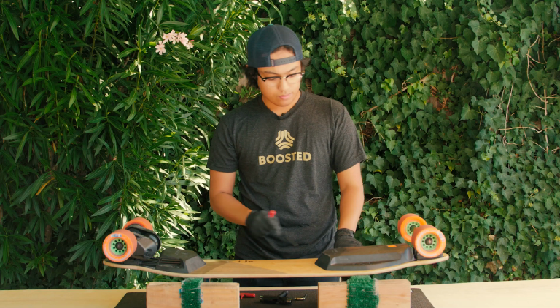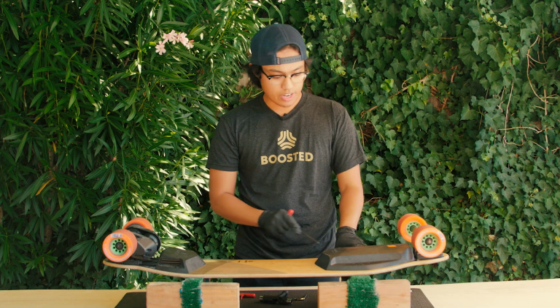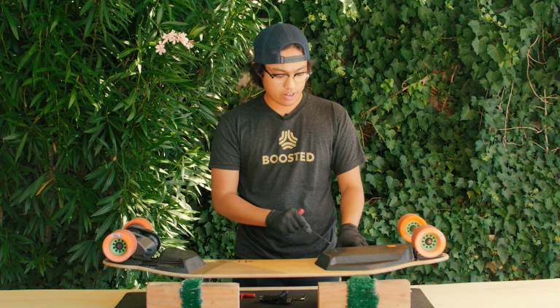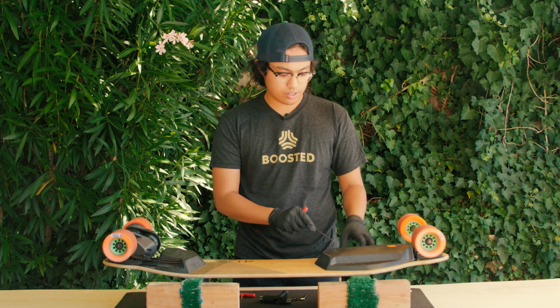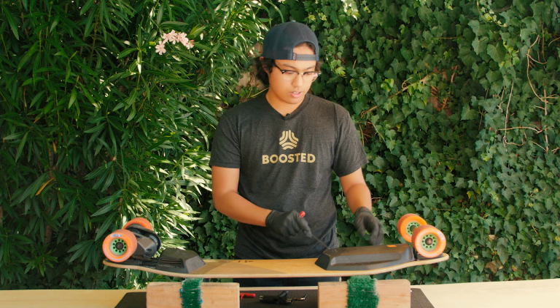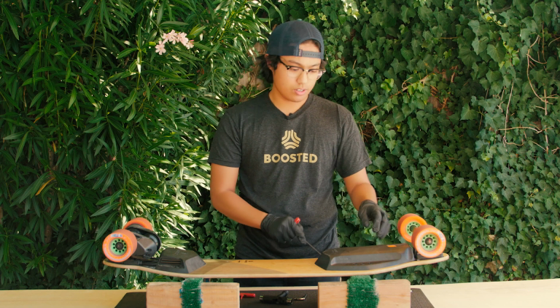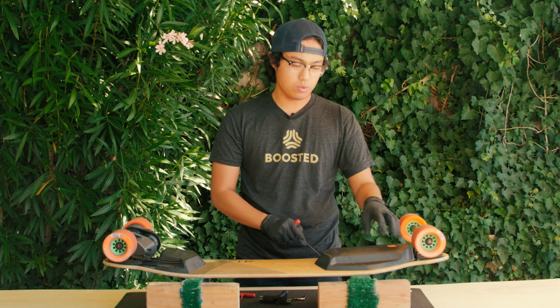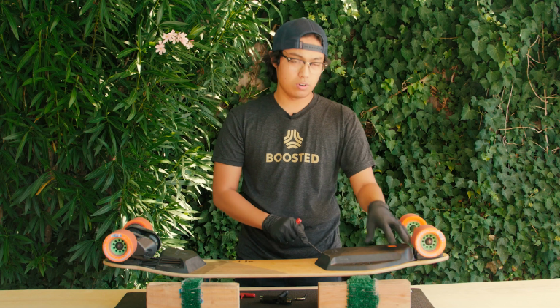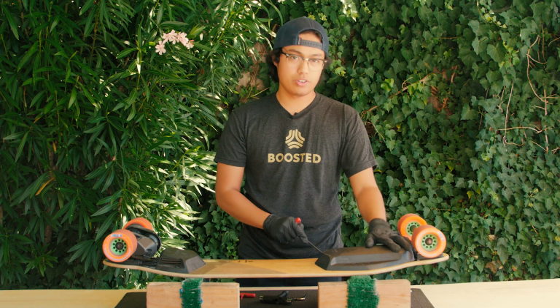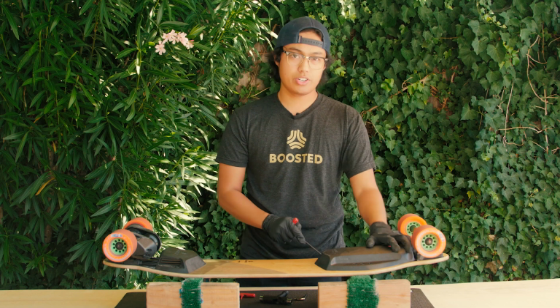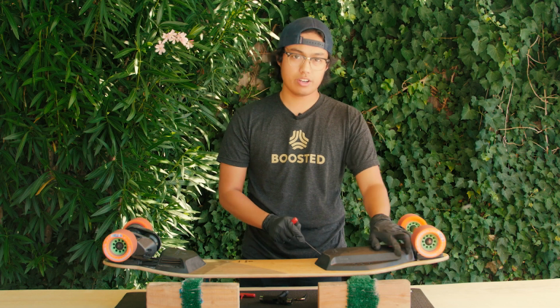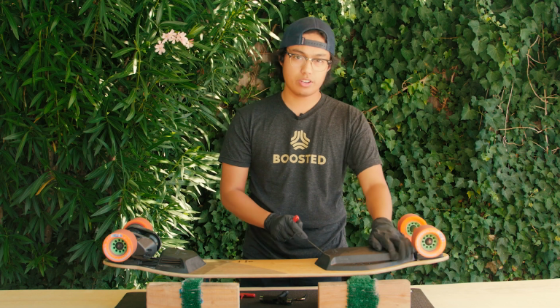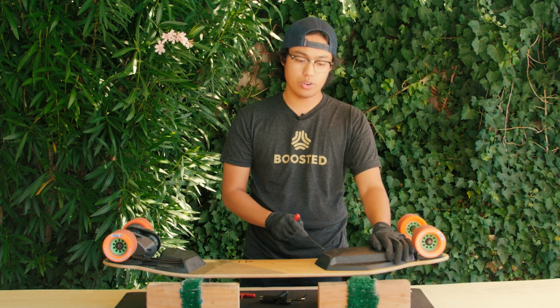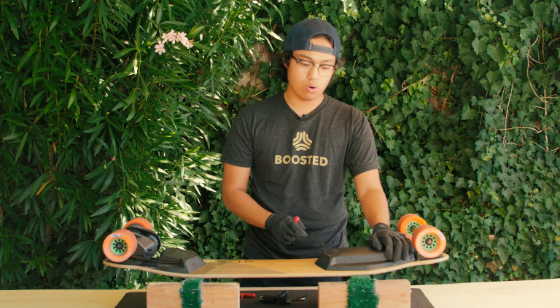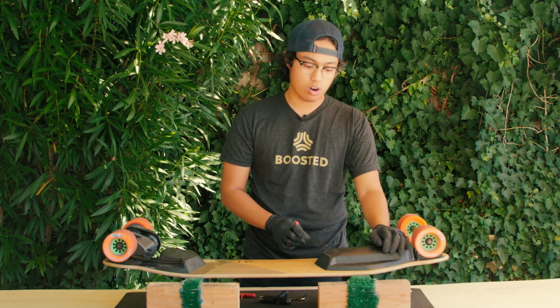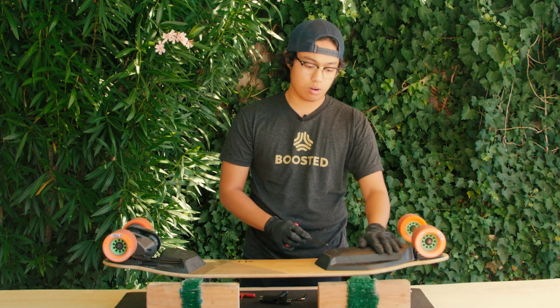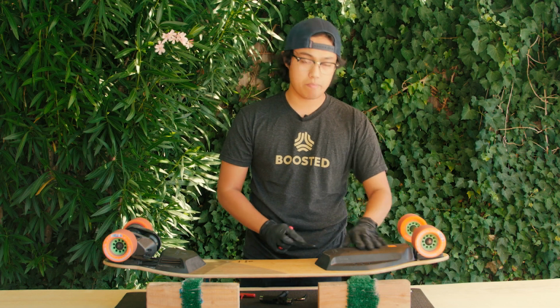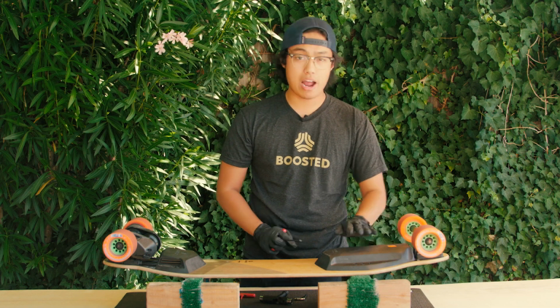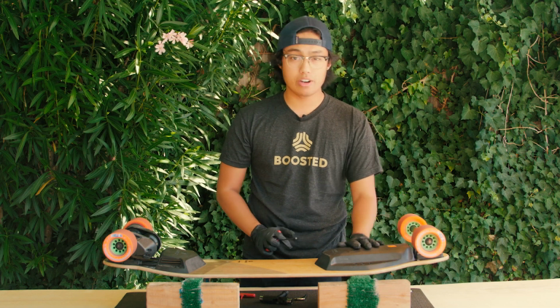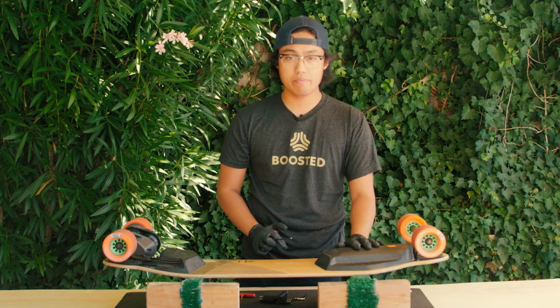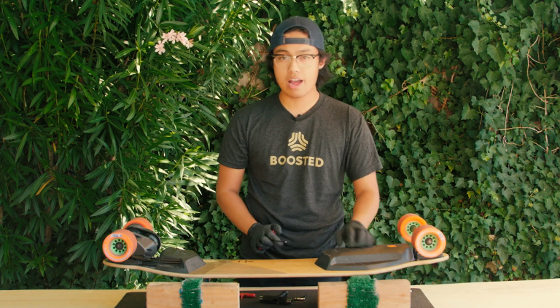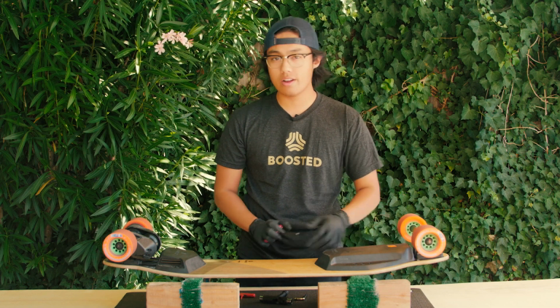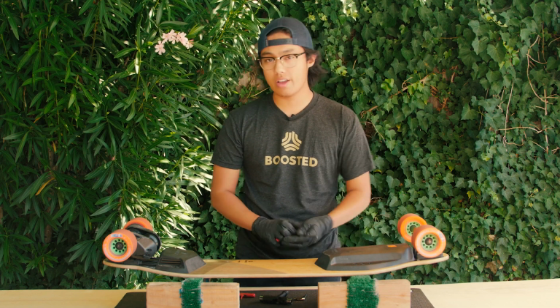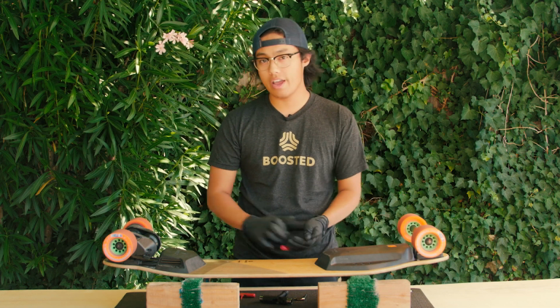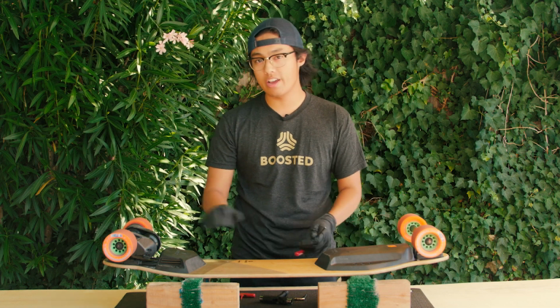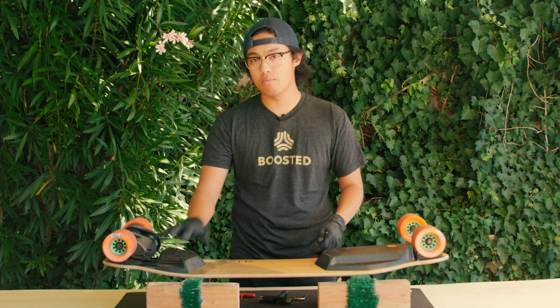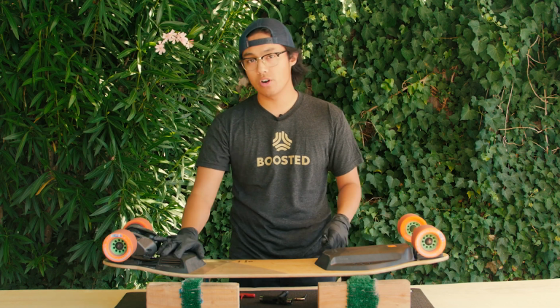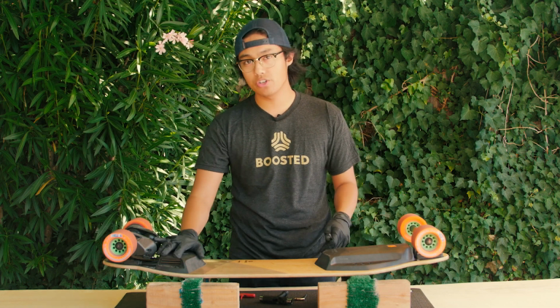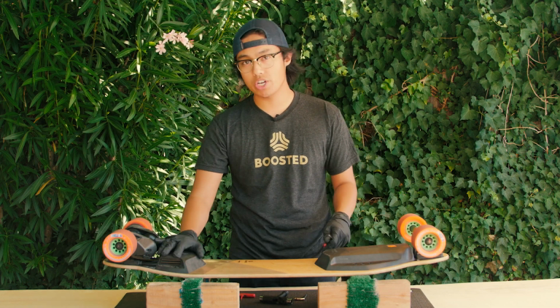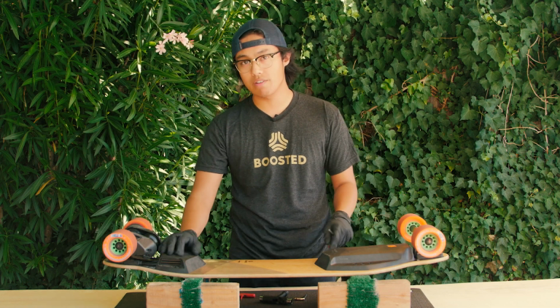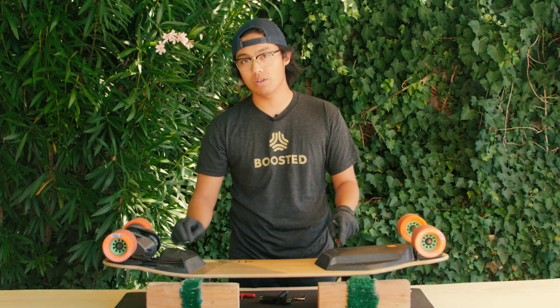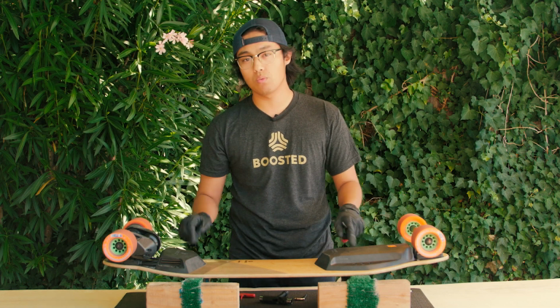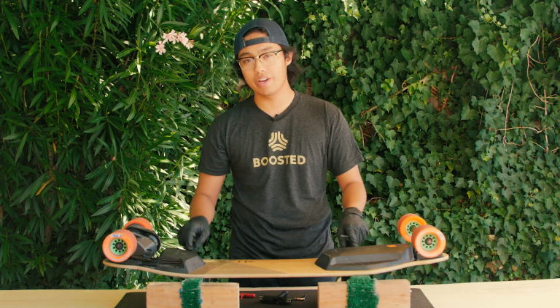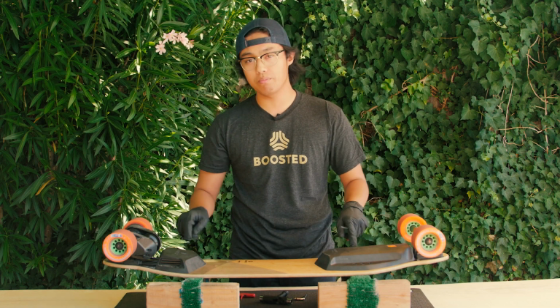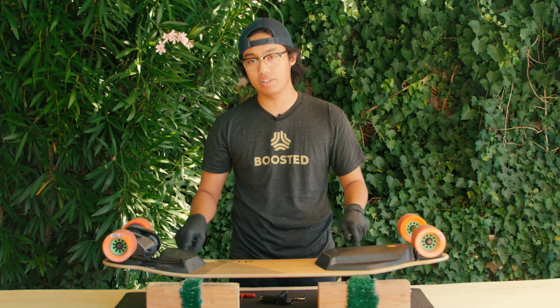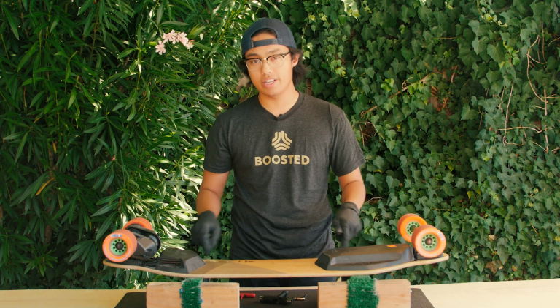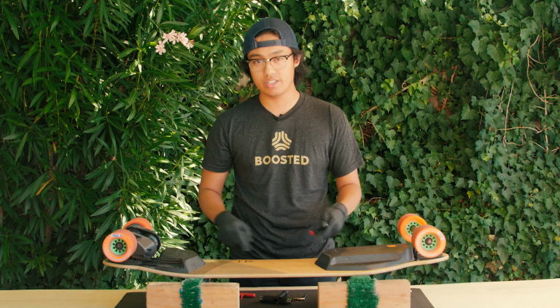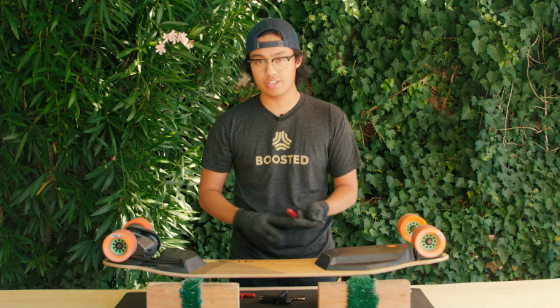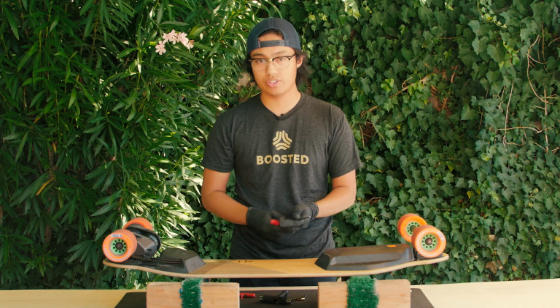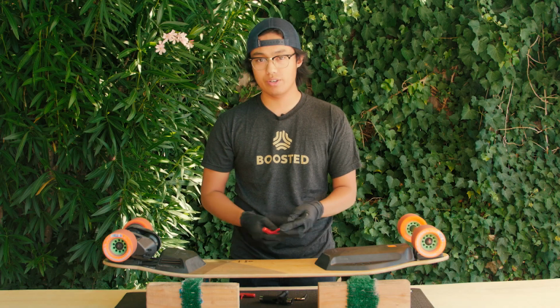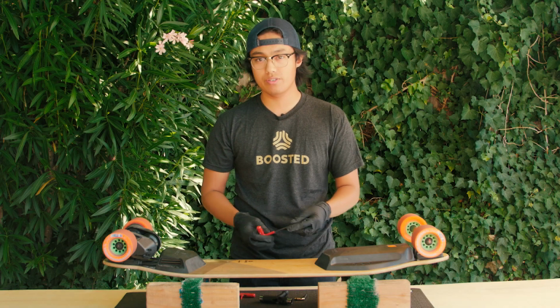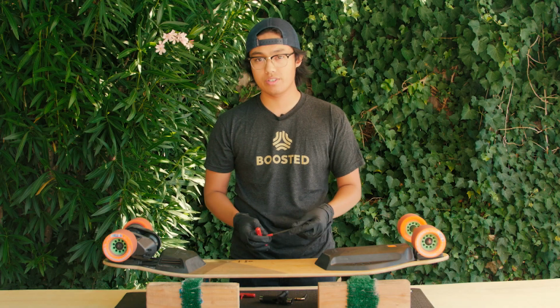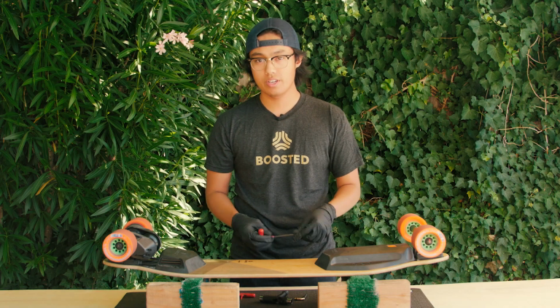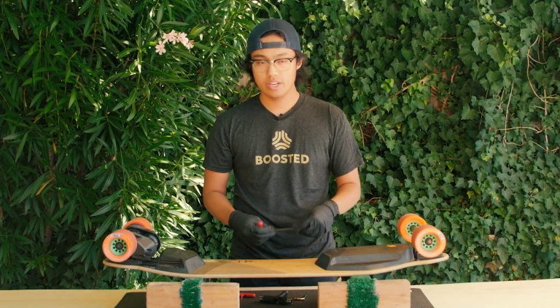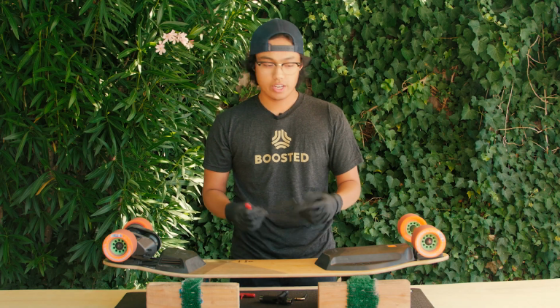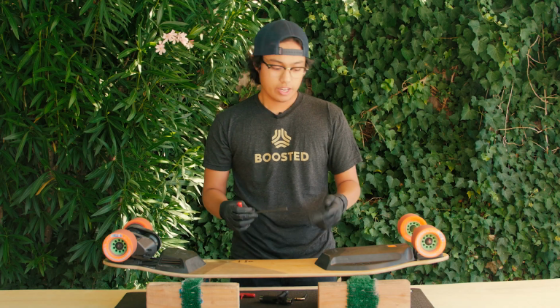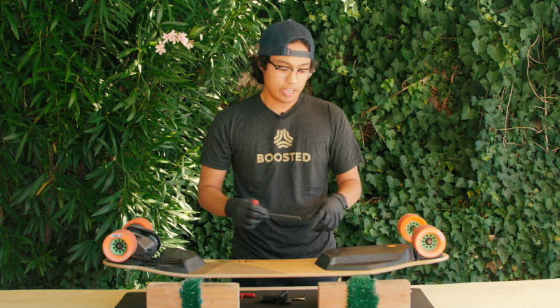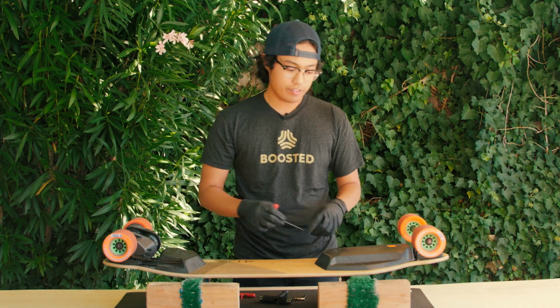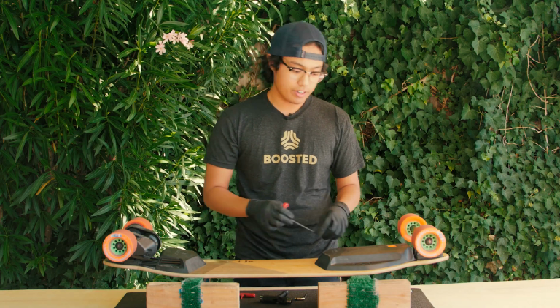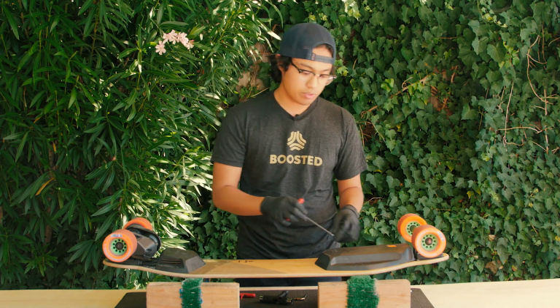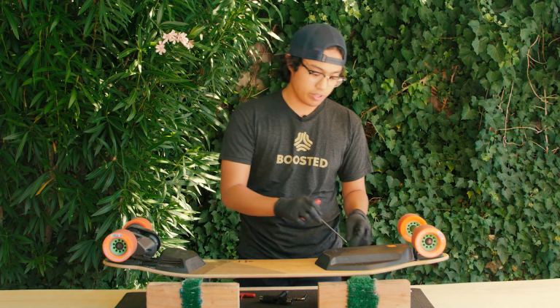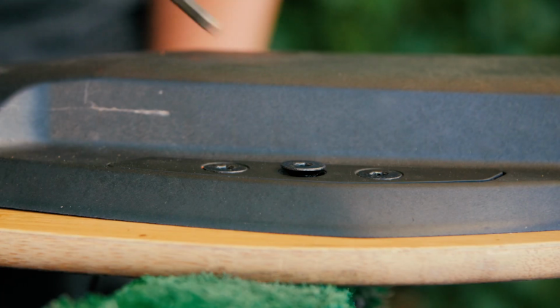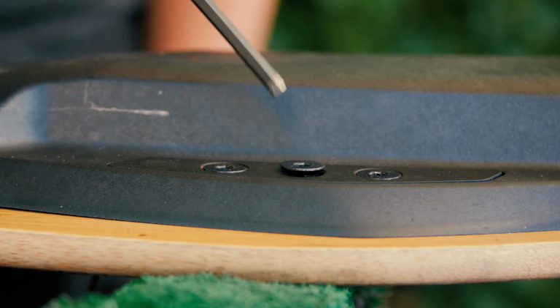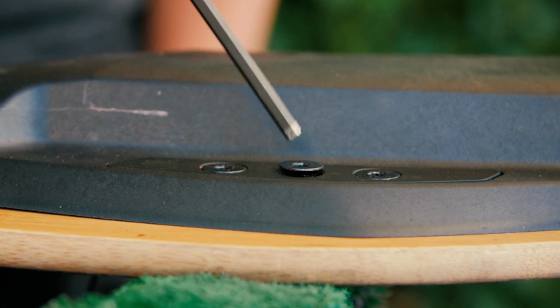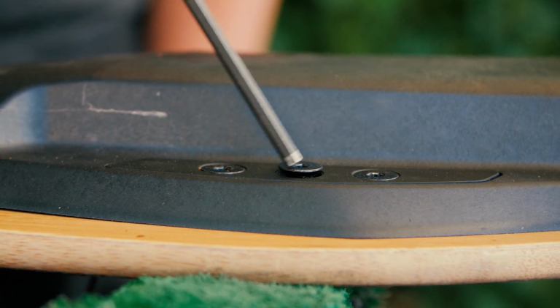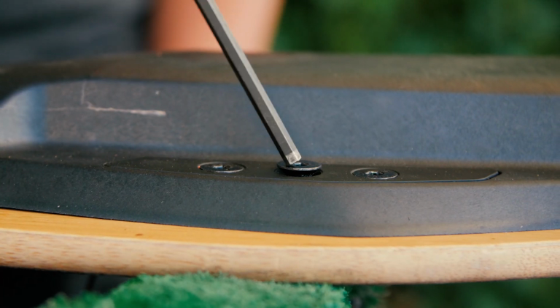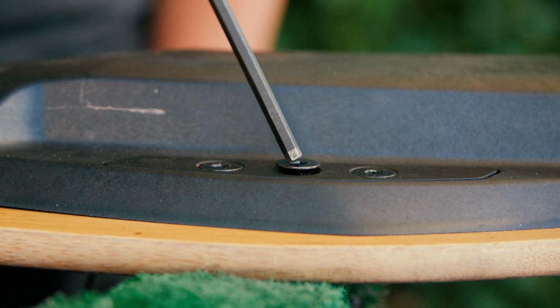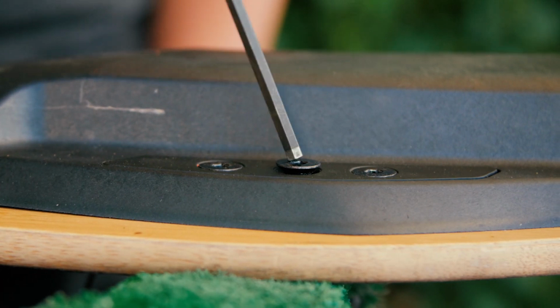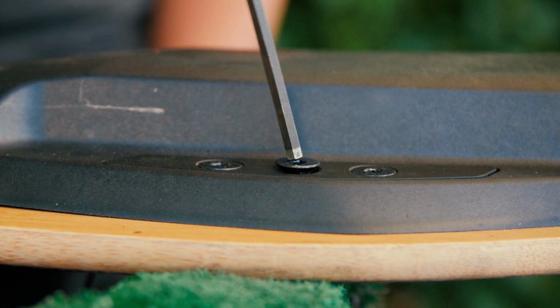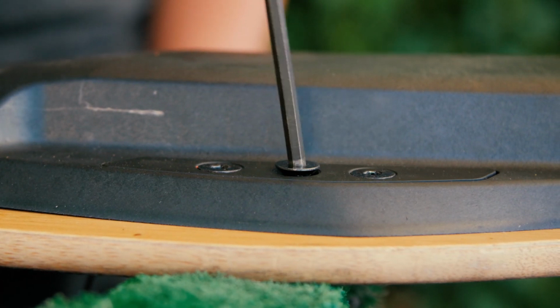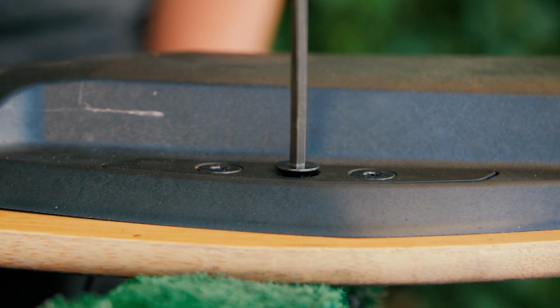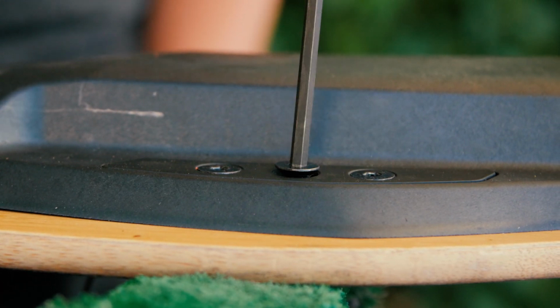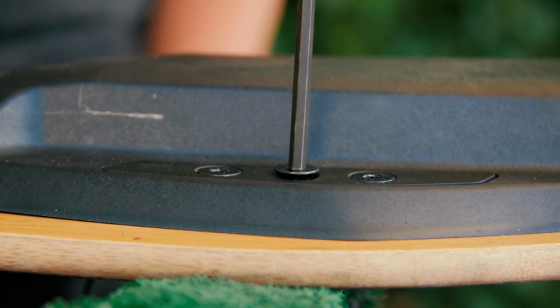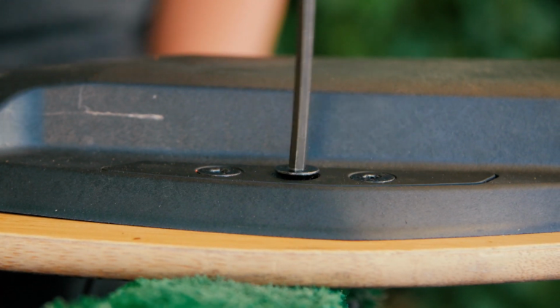Next, you want to check your battery pack and motor driver wing plates and screws. If it is a bit loose, tighten it up with your 4mm Allen.